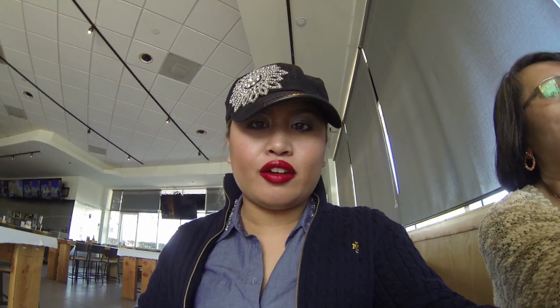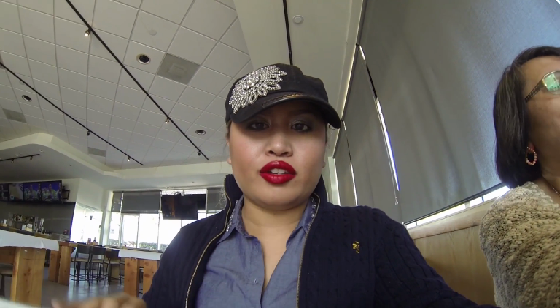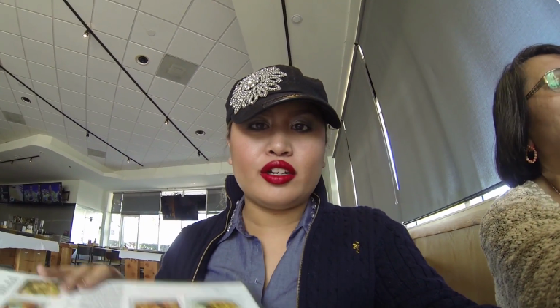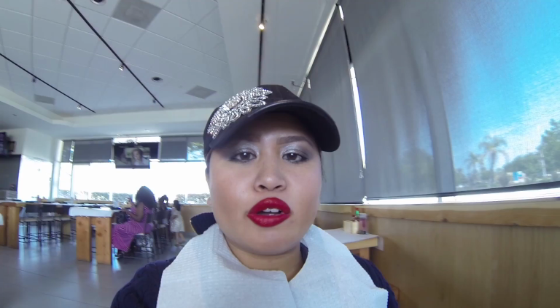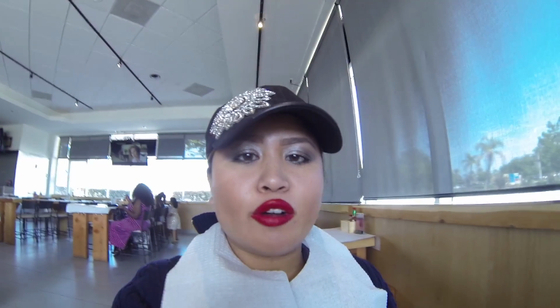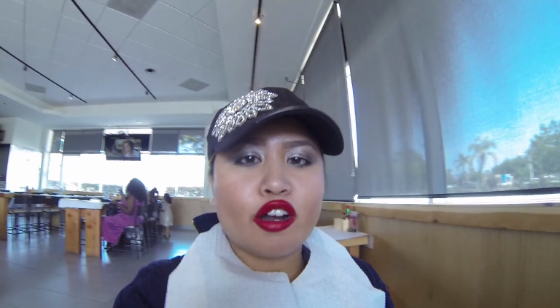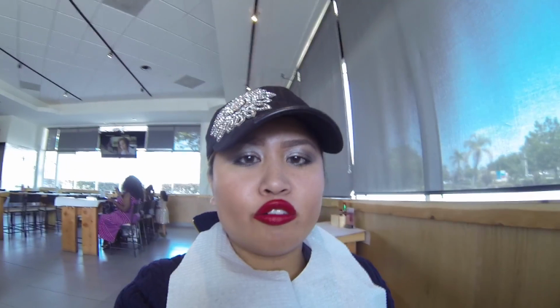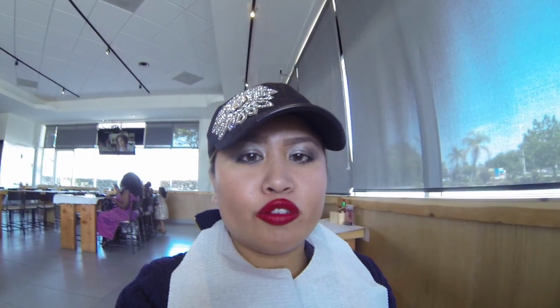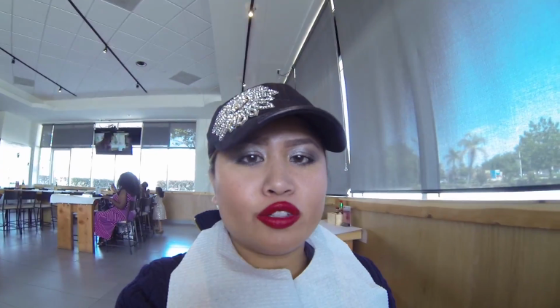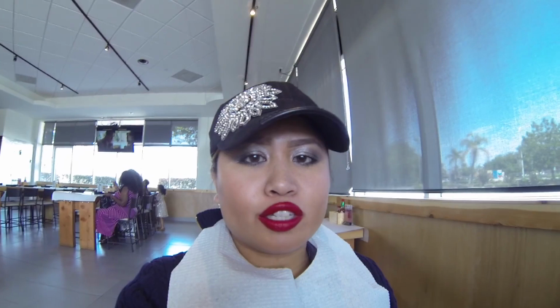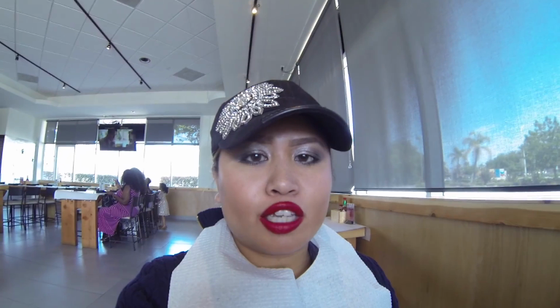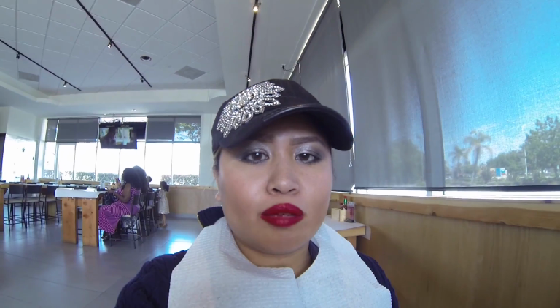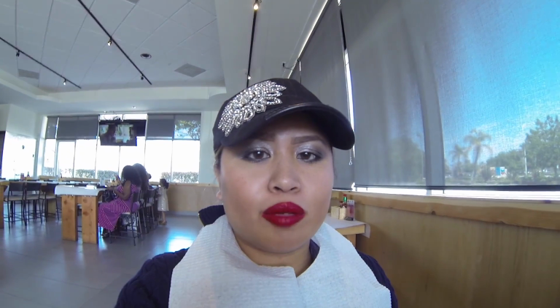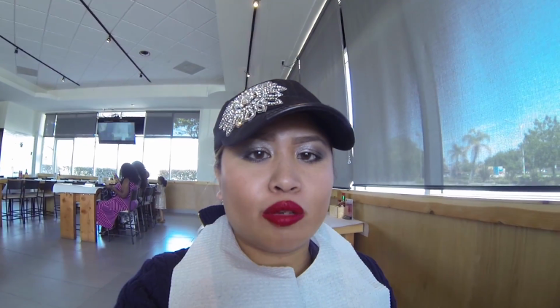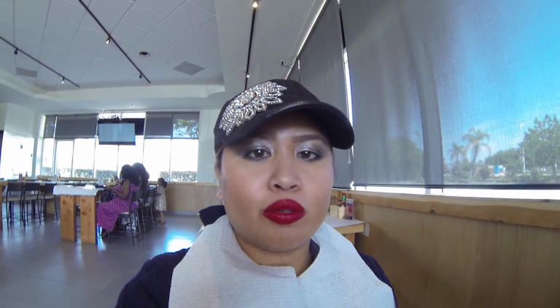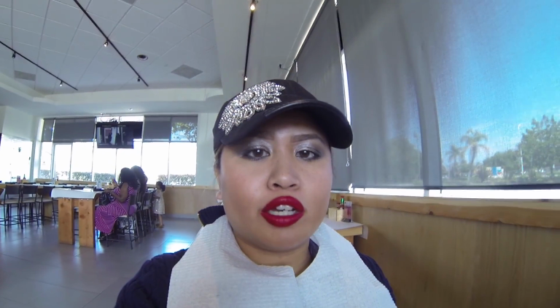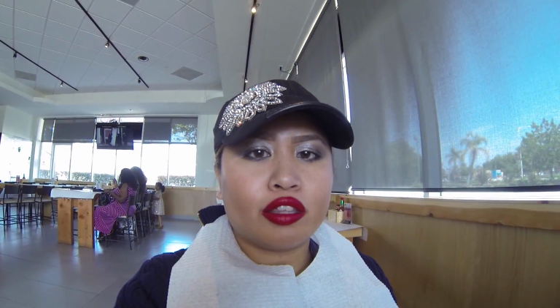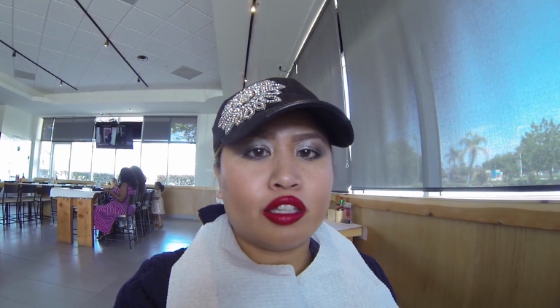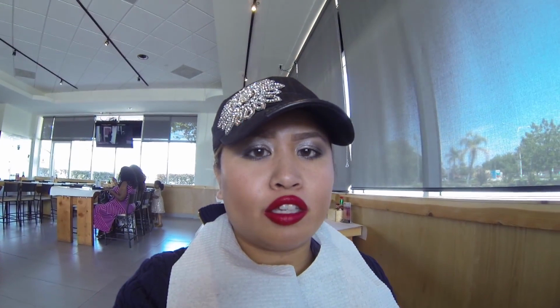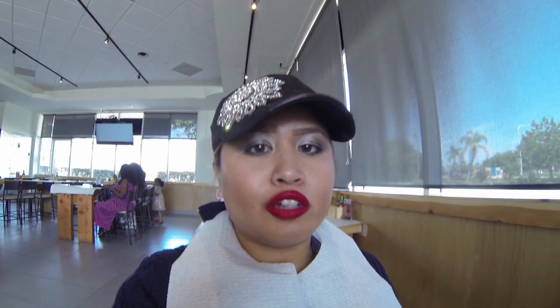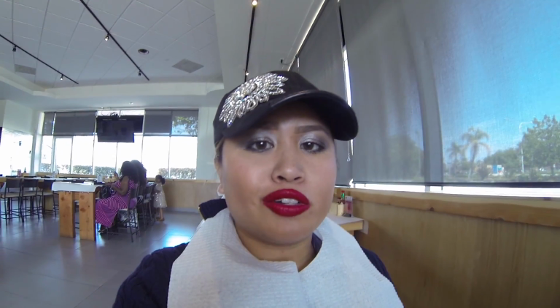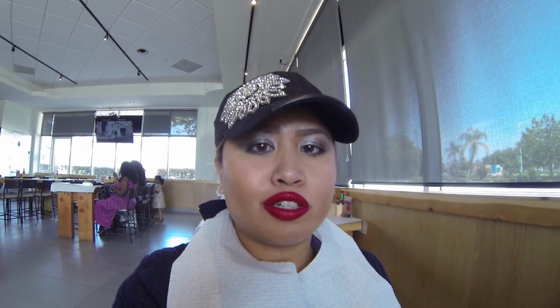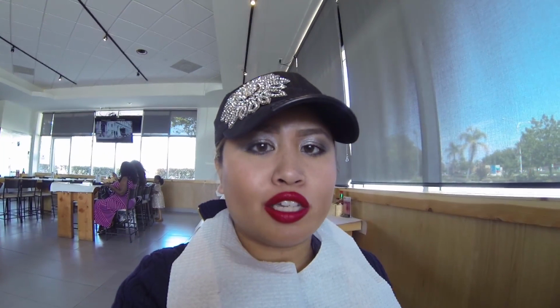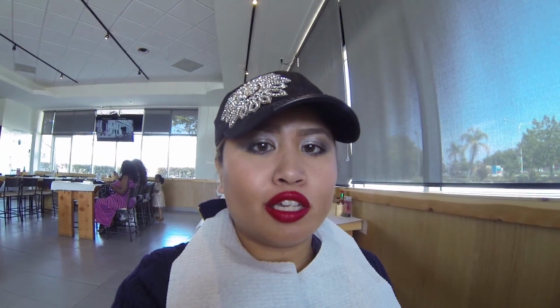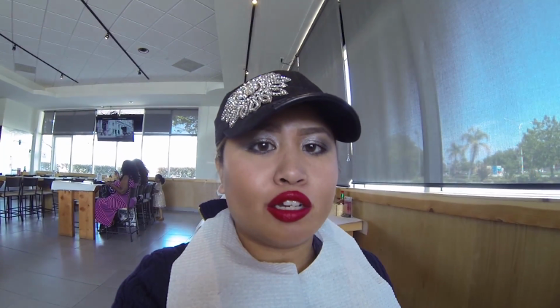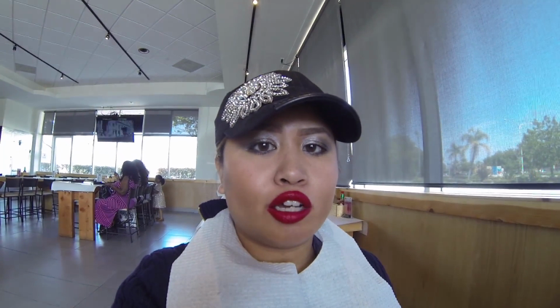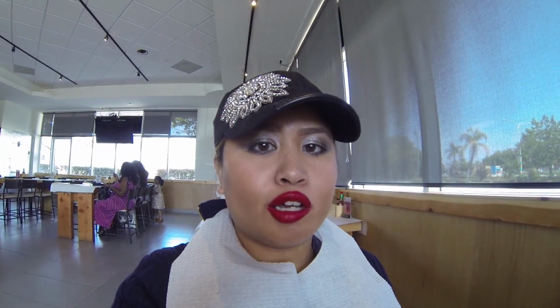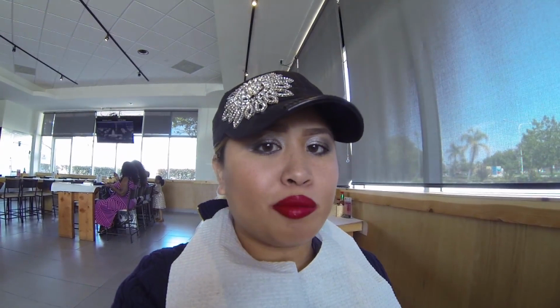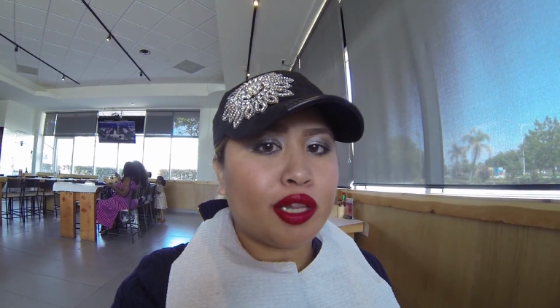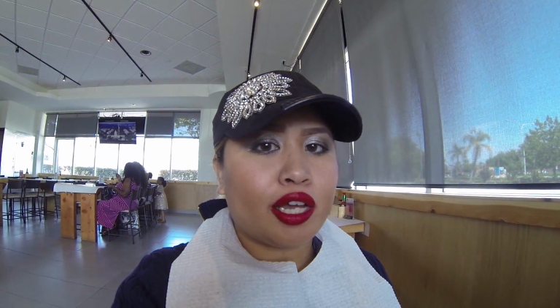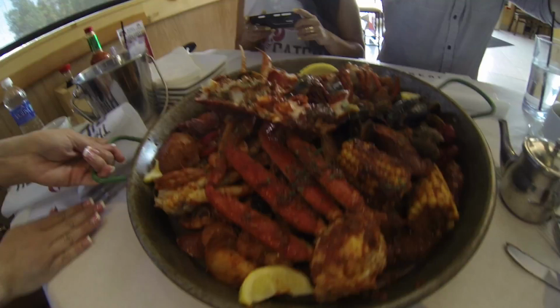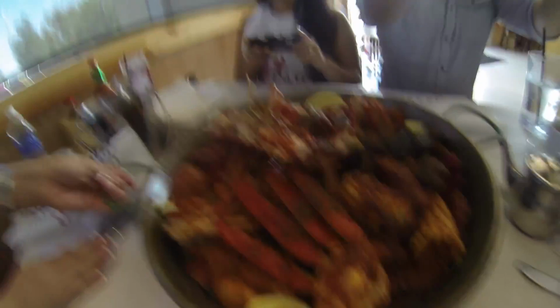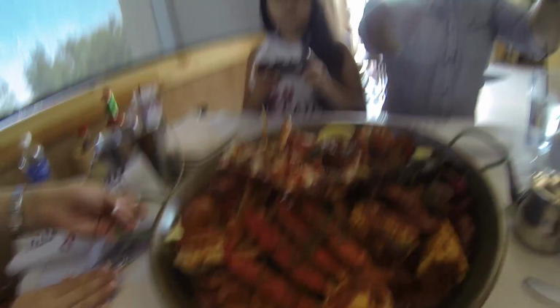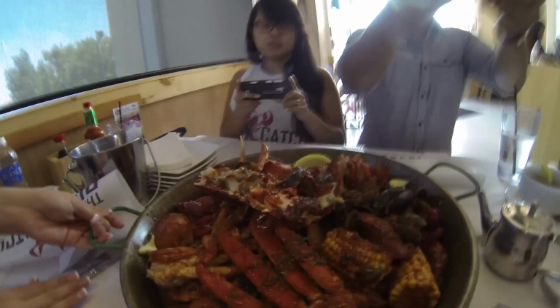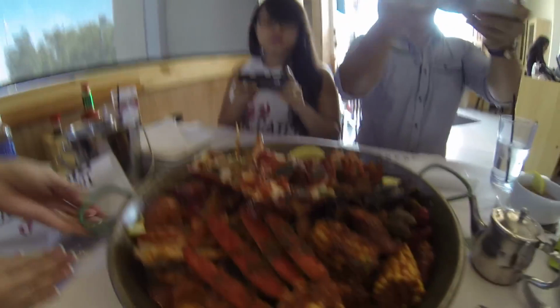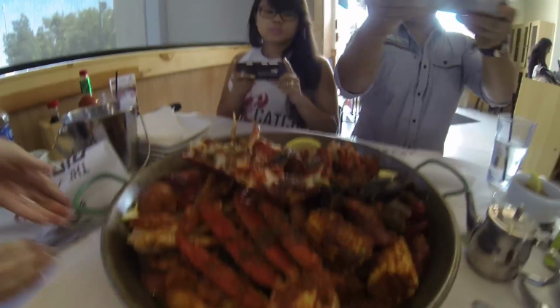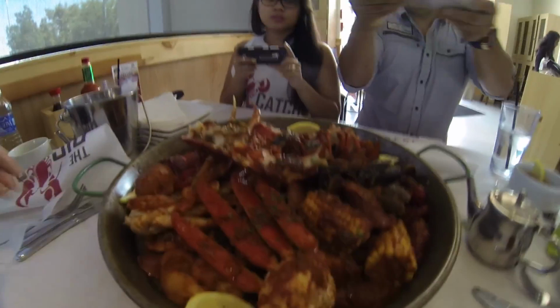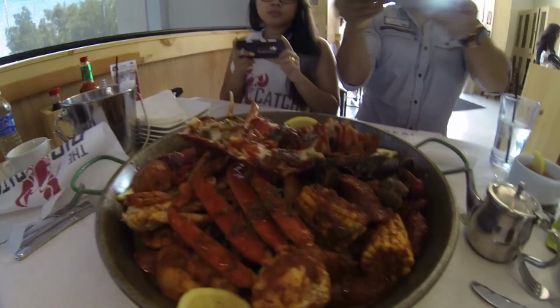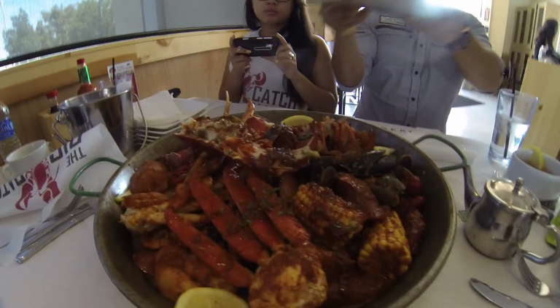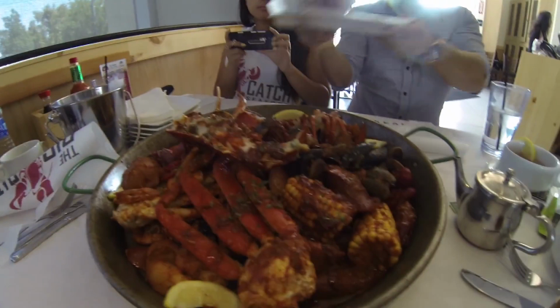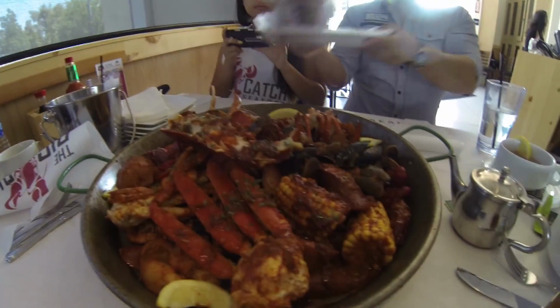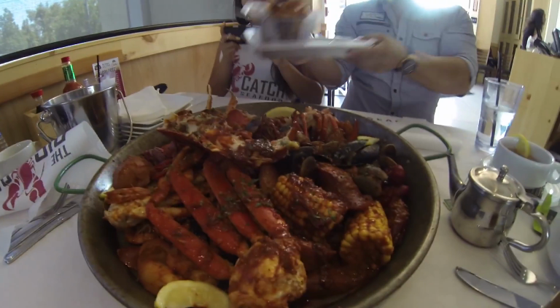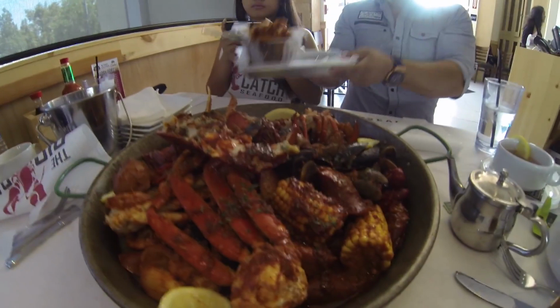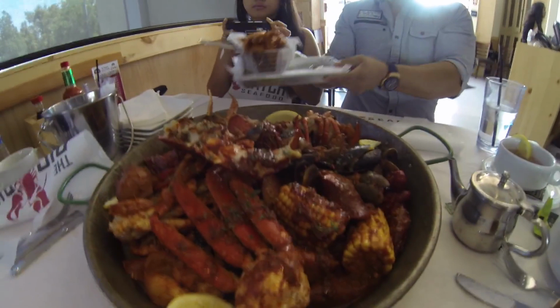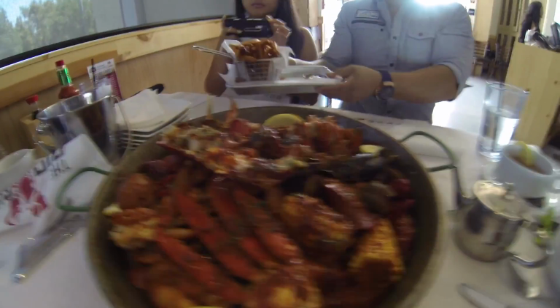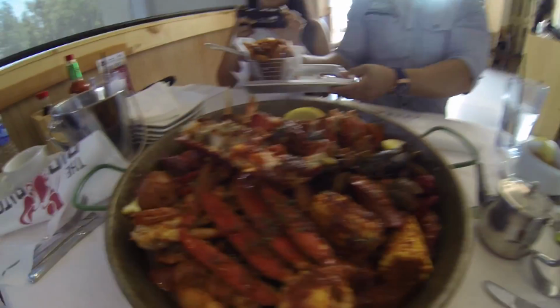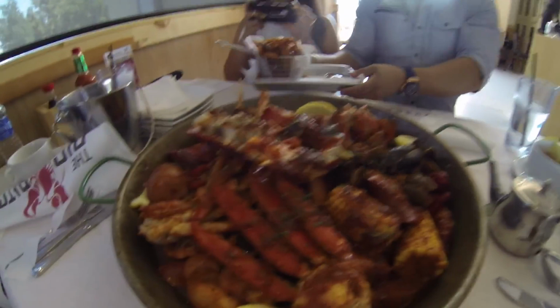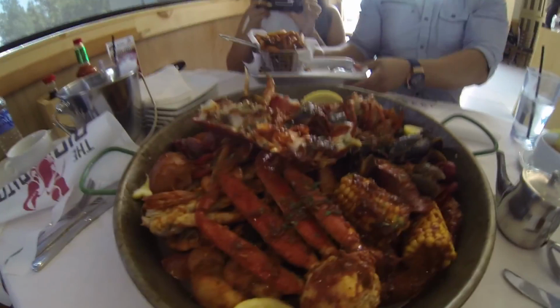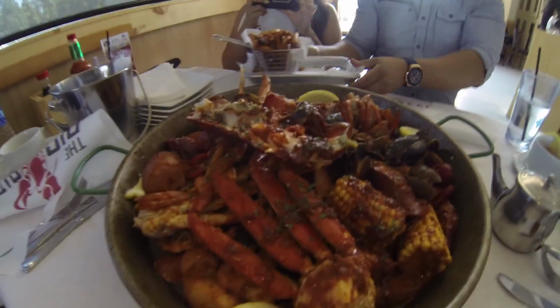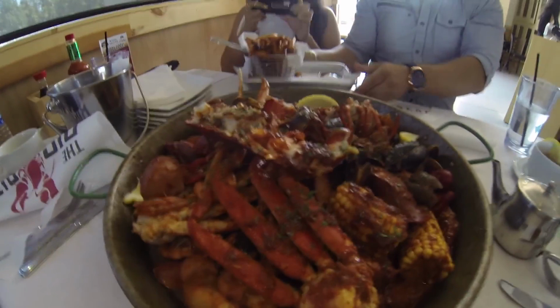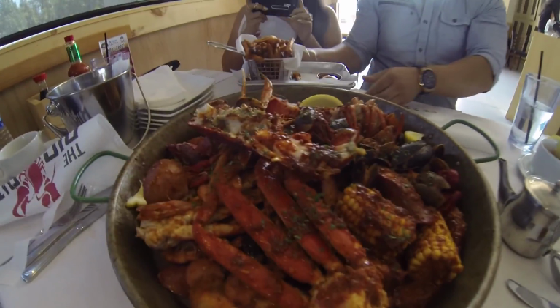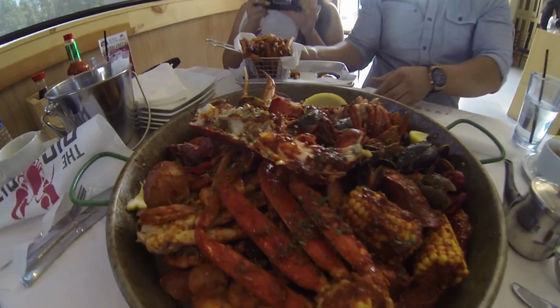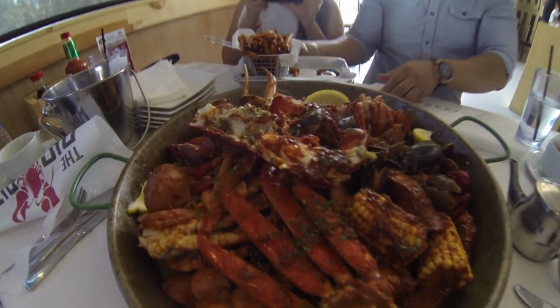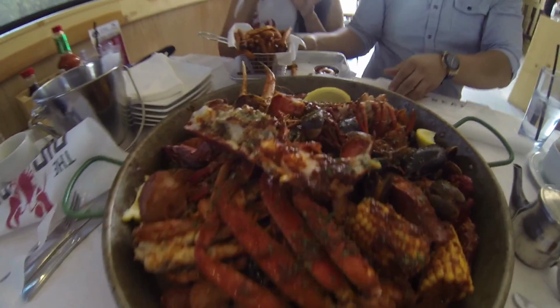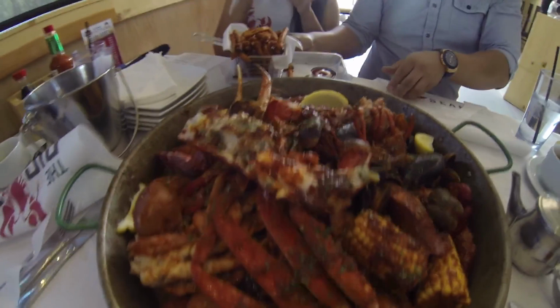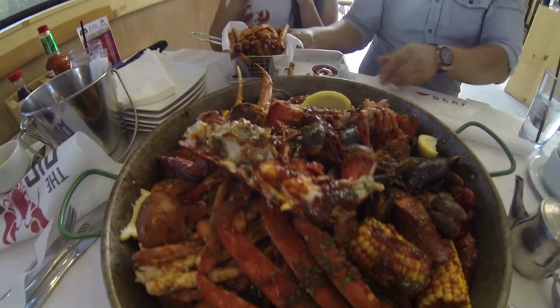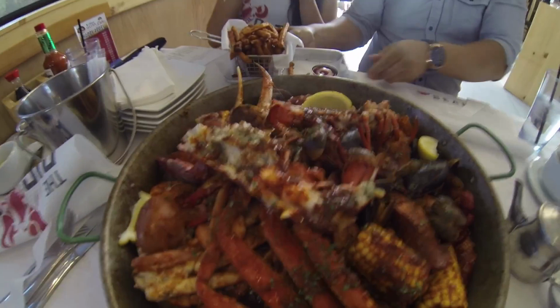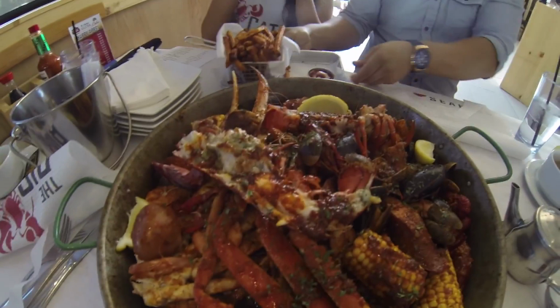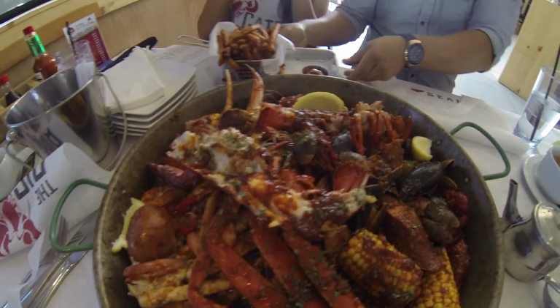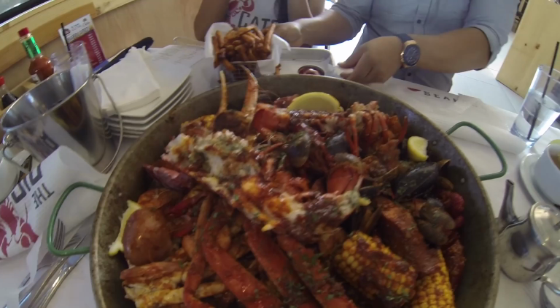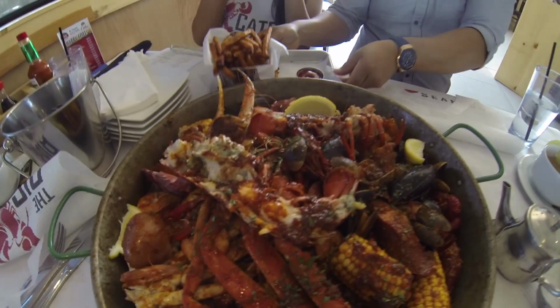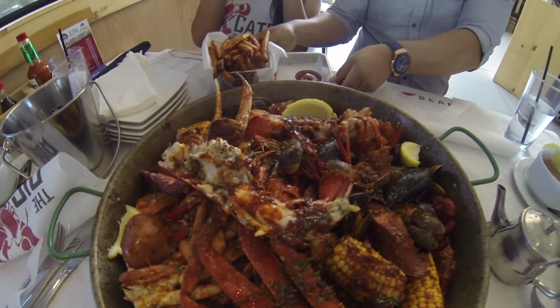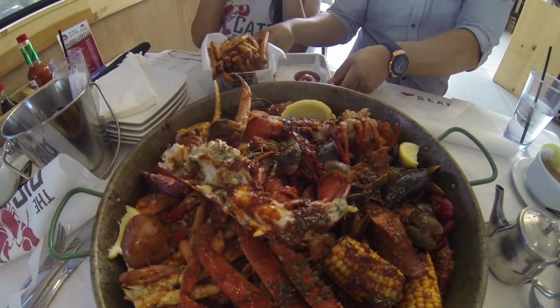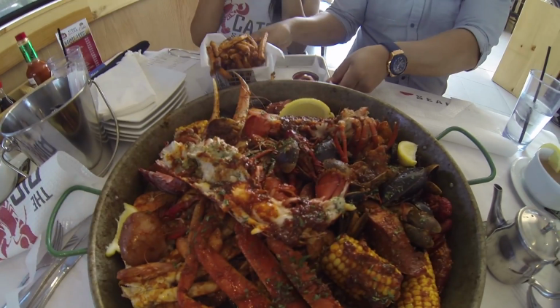Our food just came in! We got the $110 platter — we did the Cajun seasoning. I'm really excited about this; it looks really good.